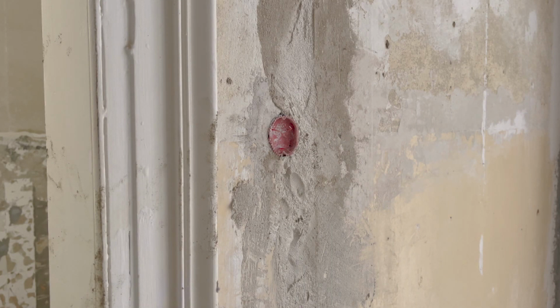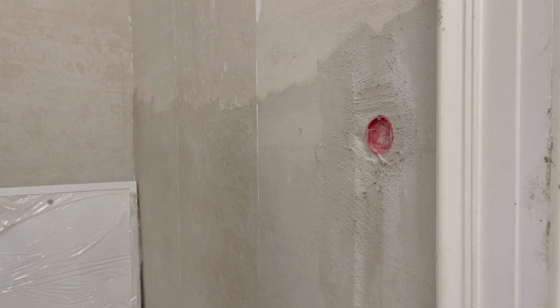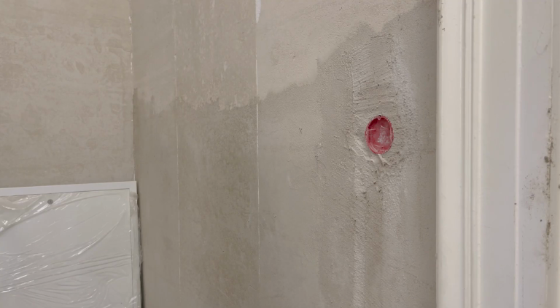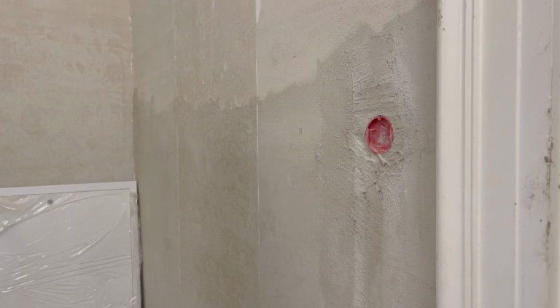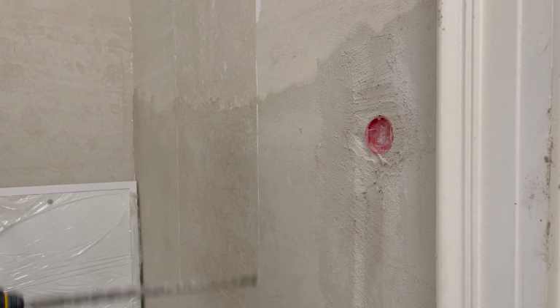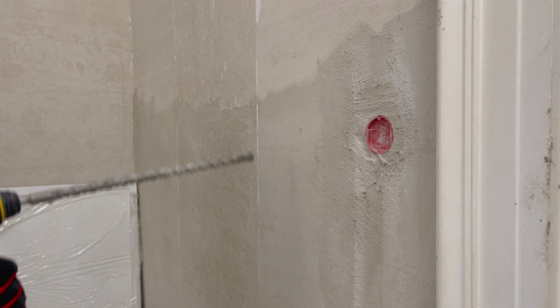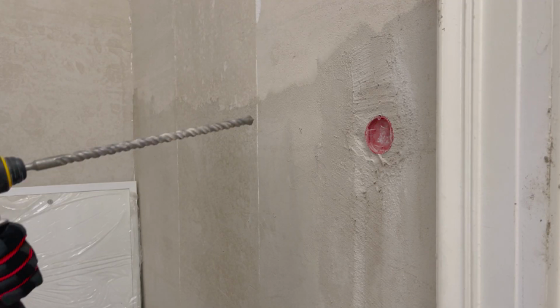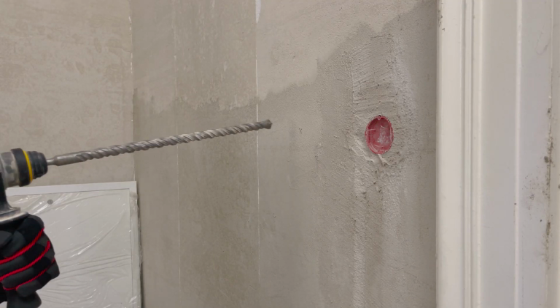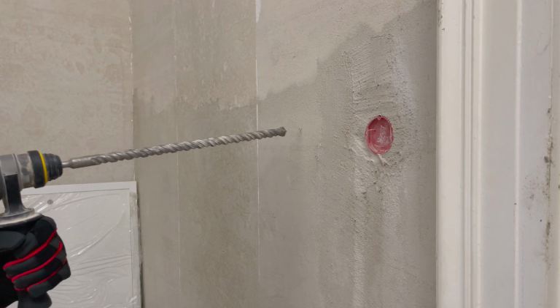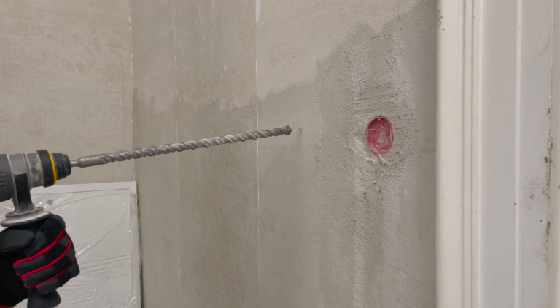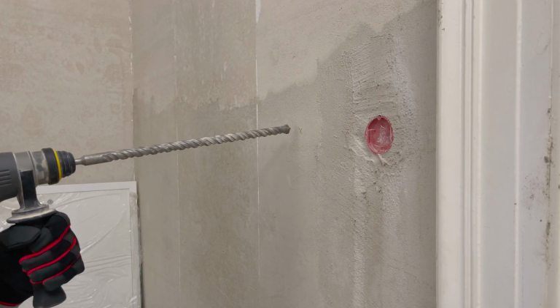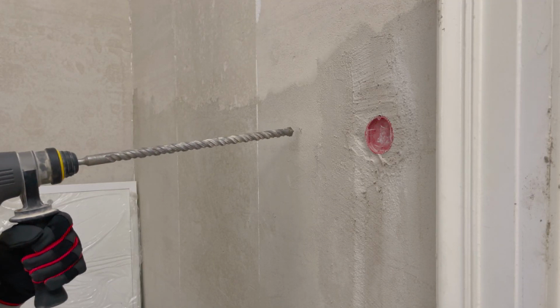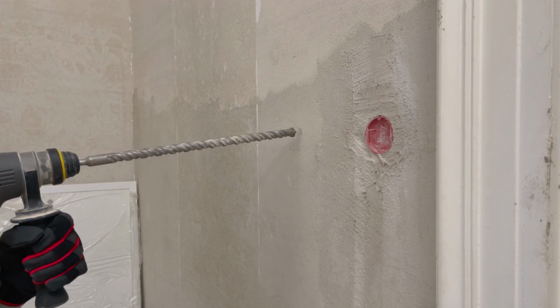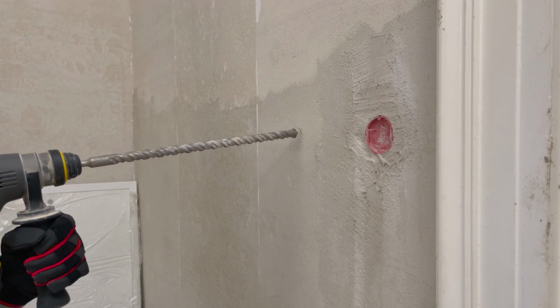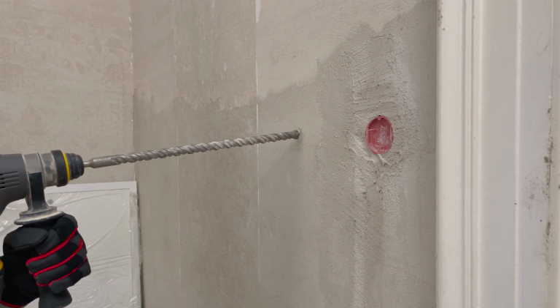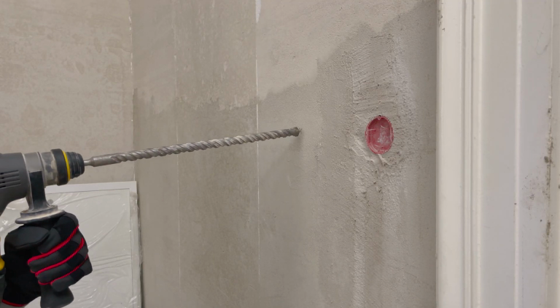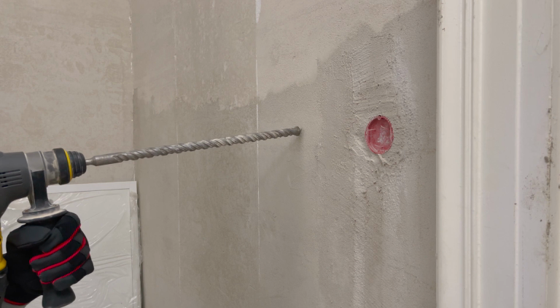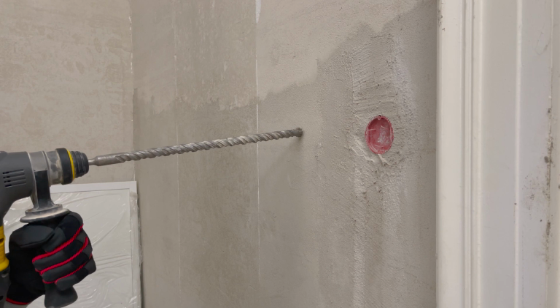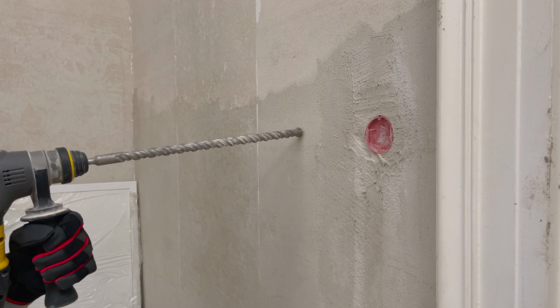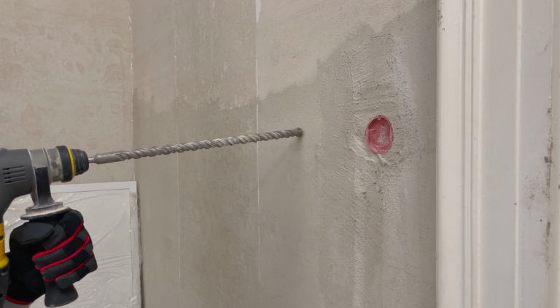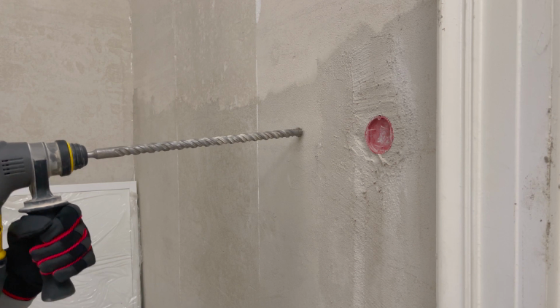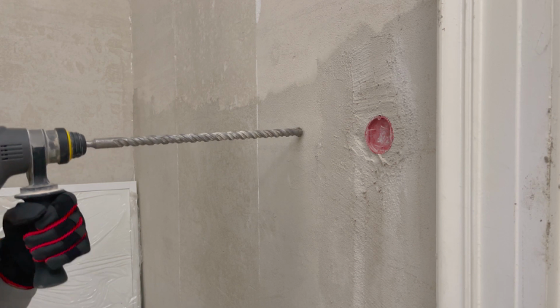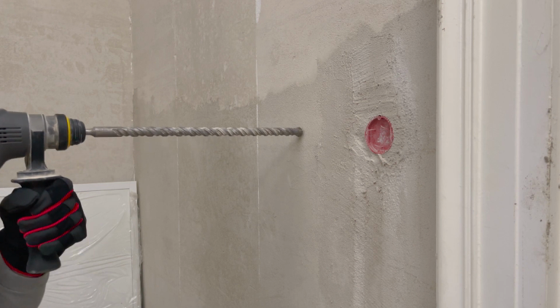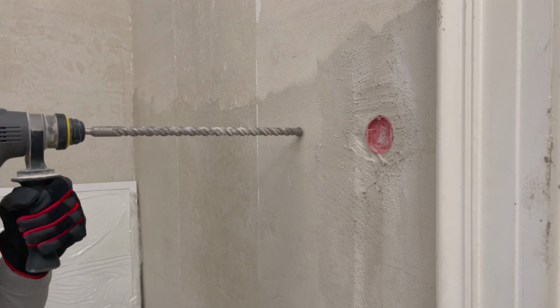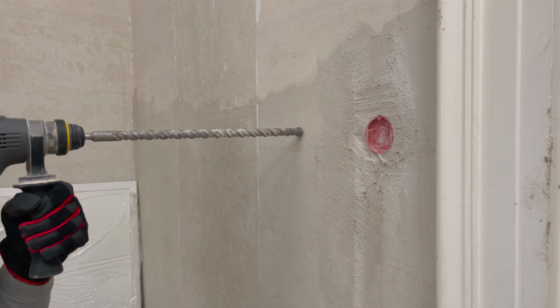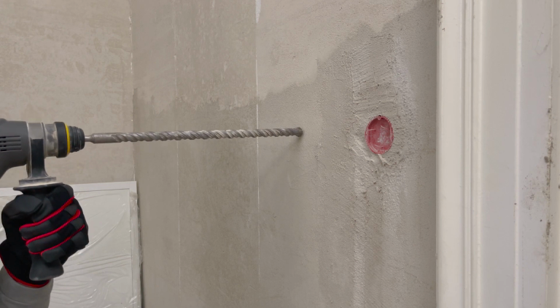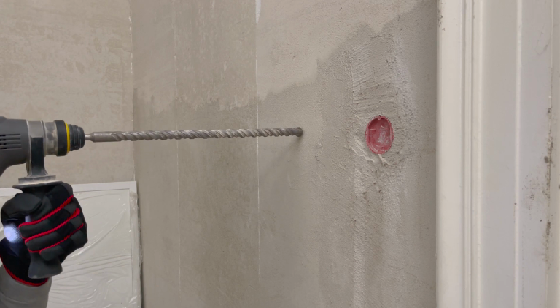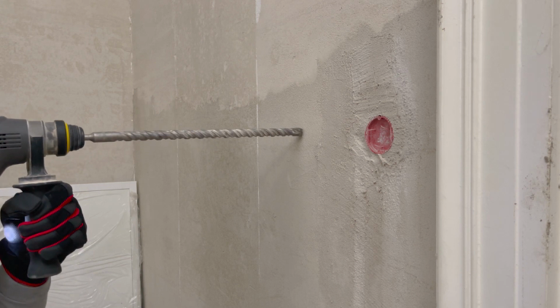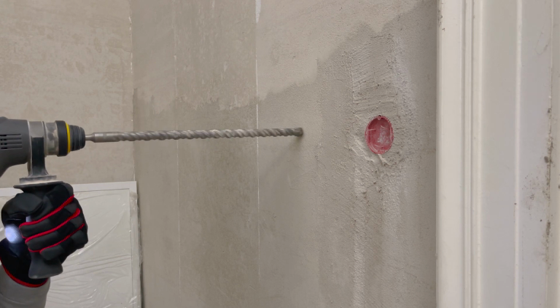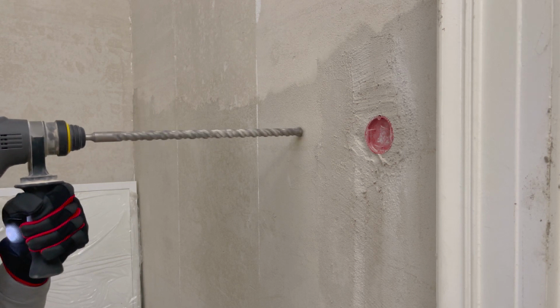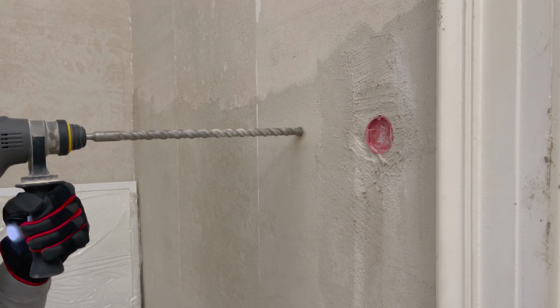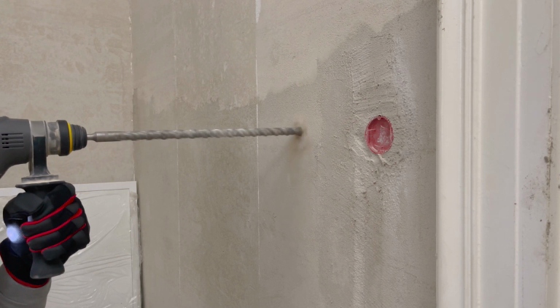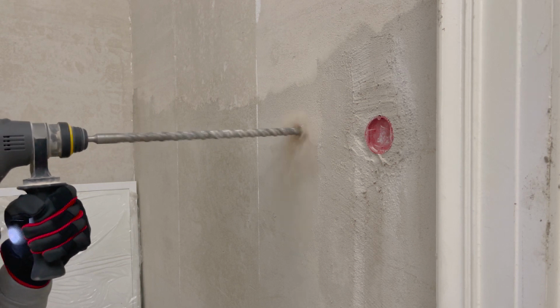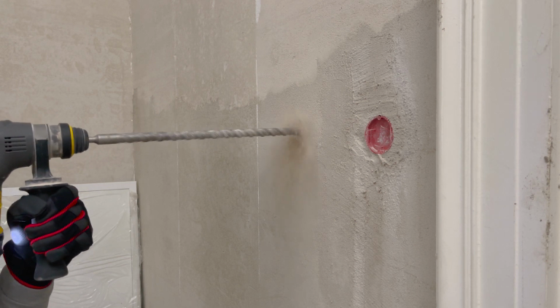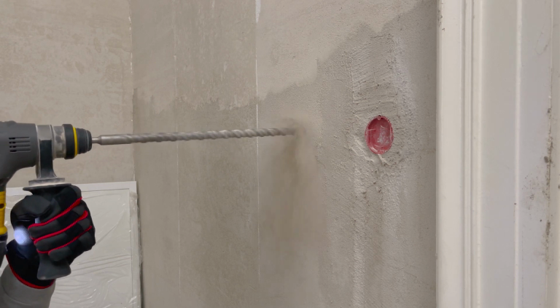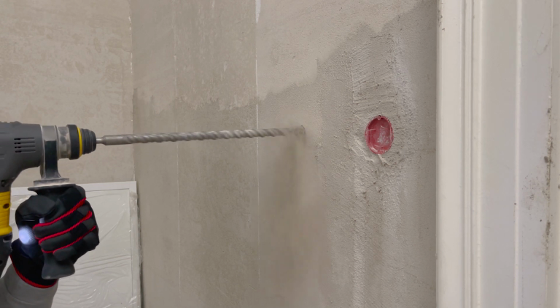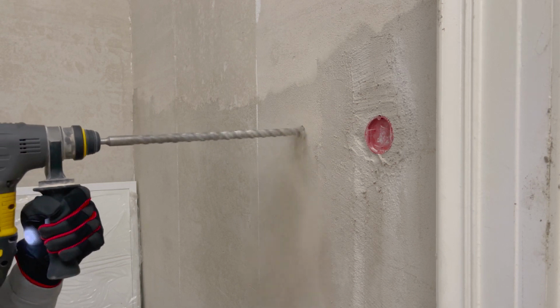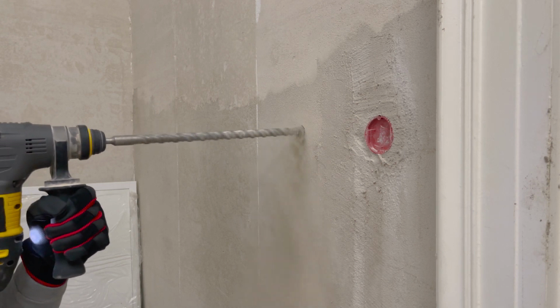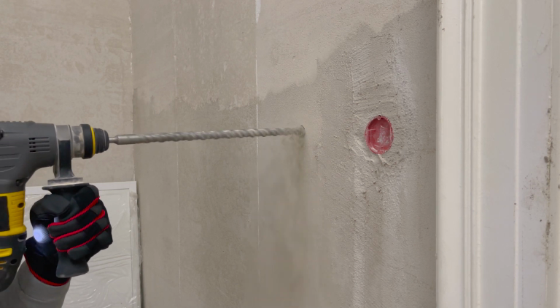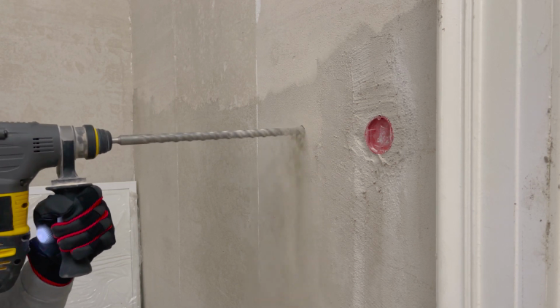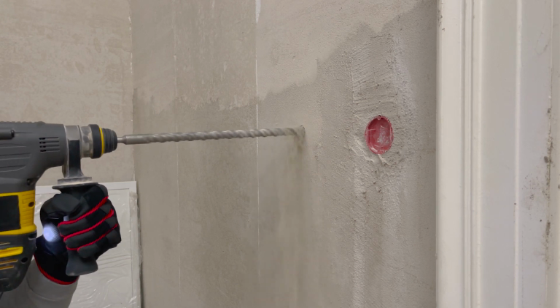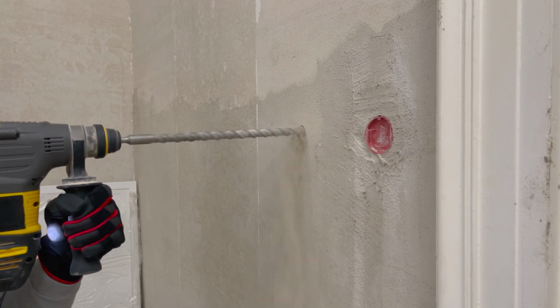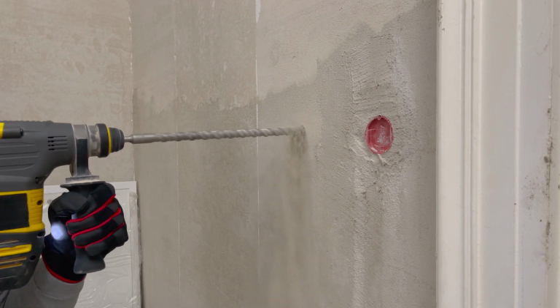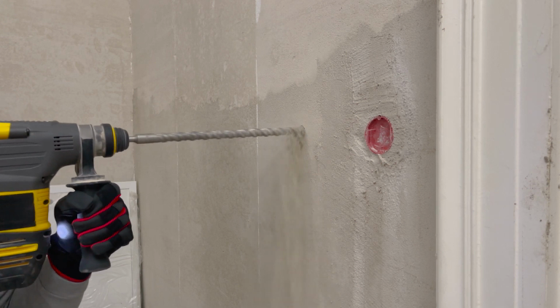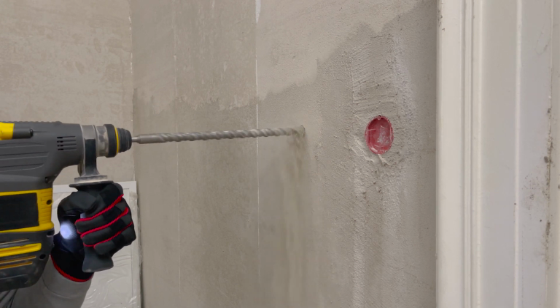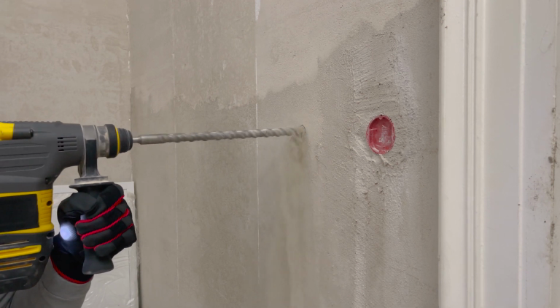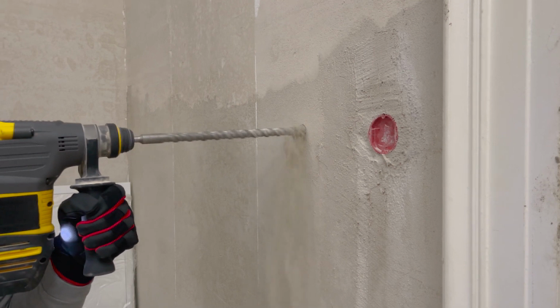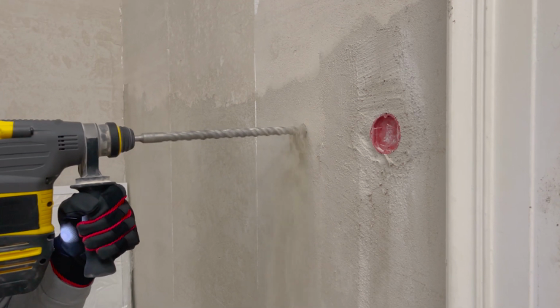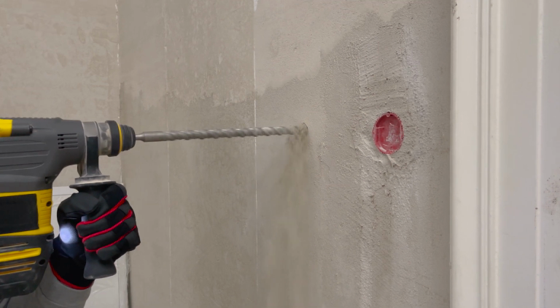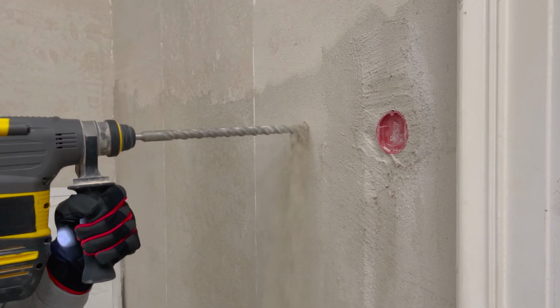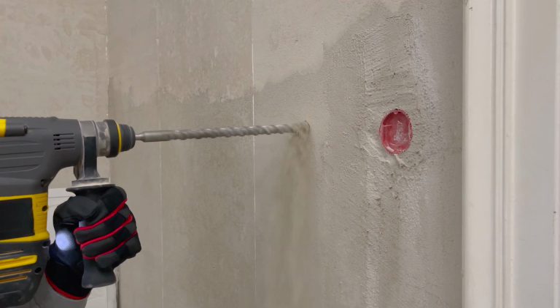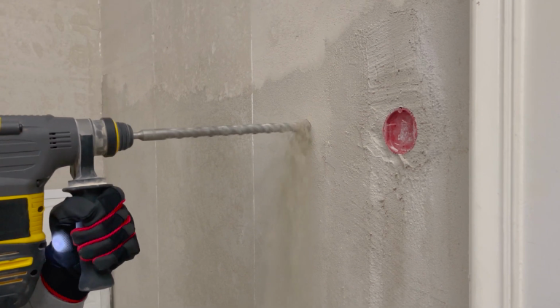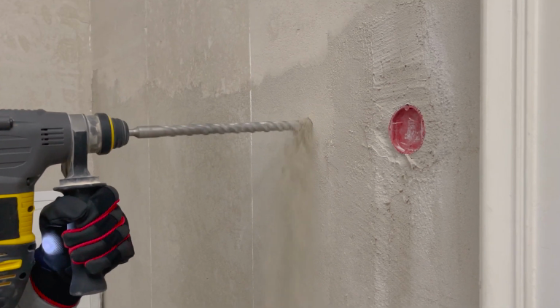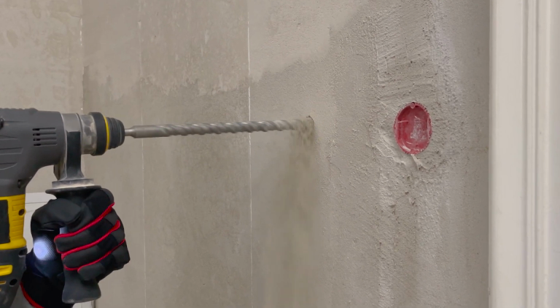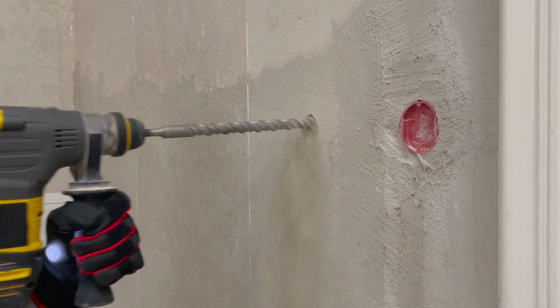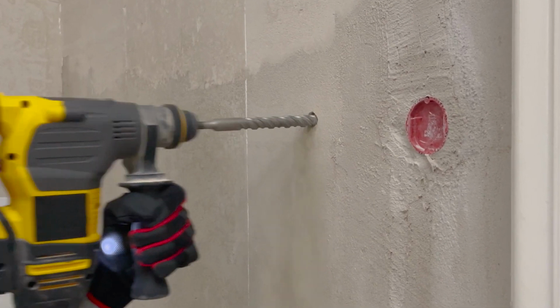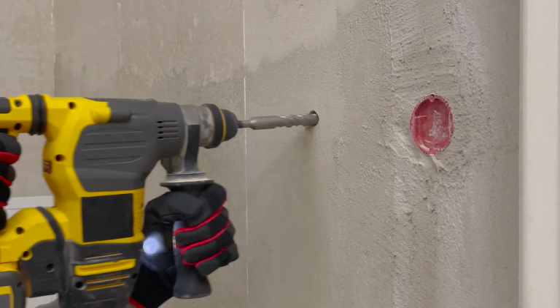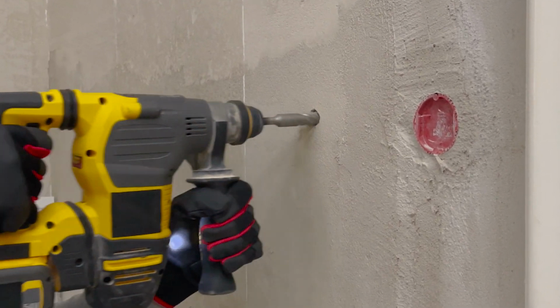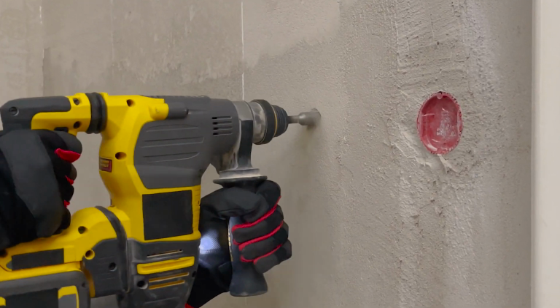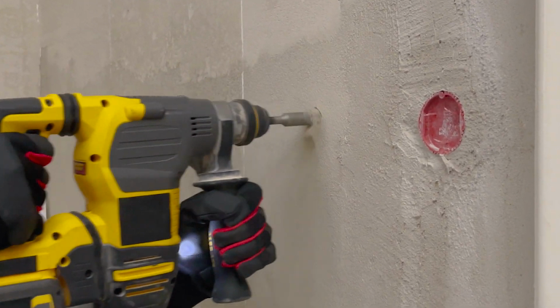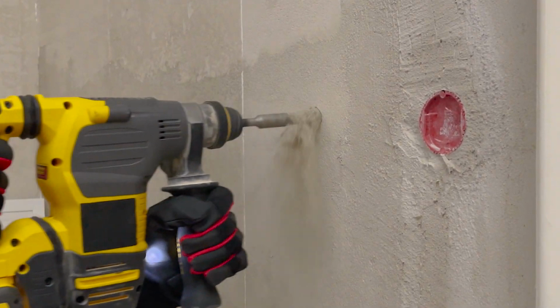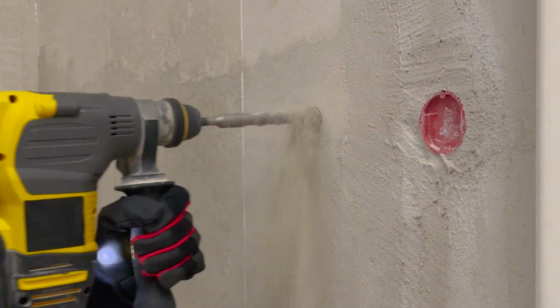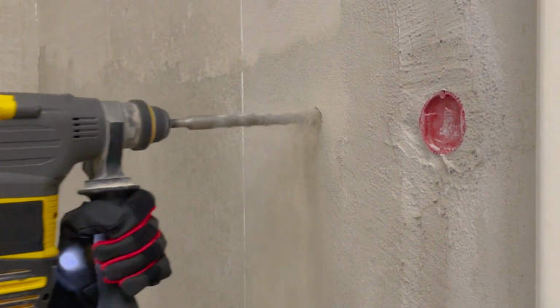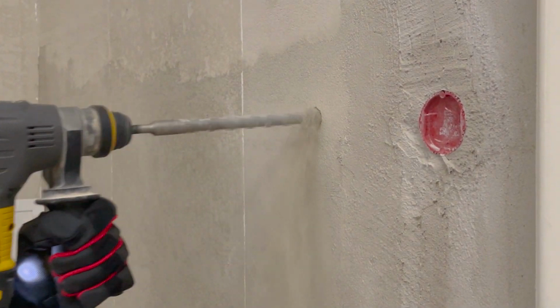A safe and precise screw hole is now guaranteed.